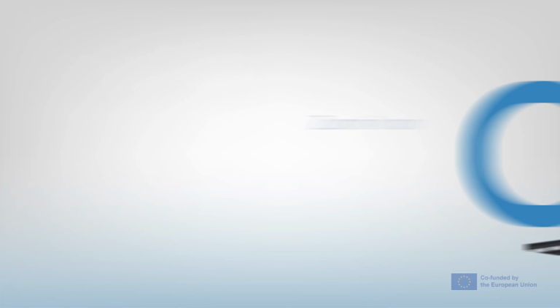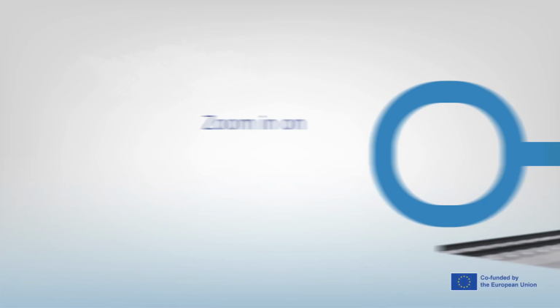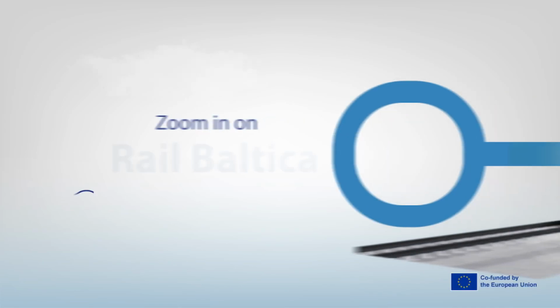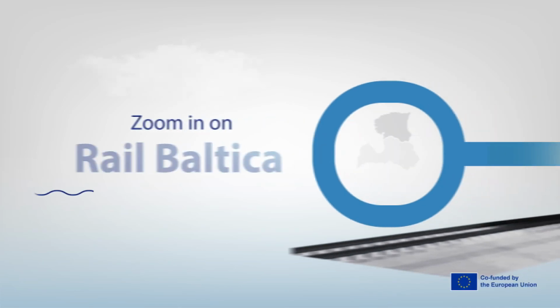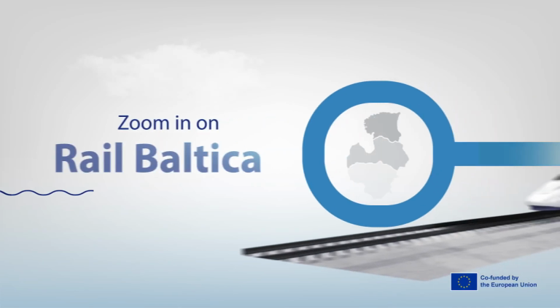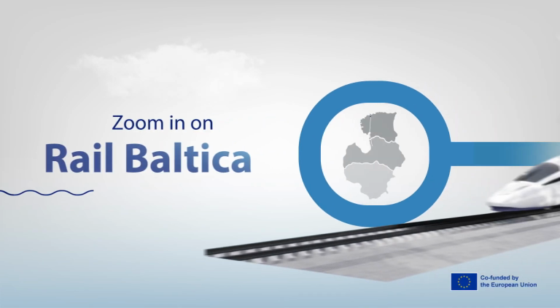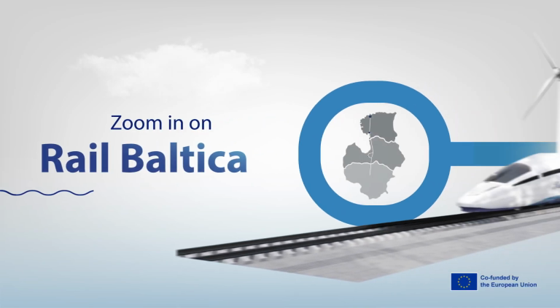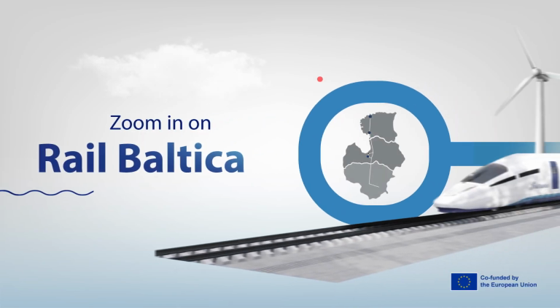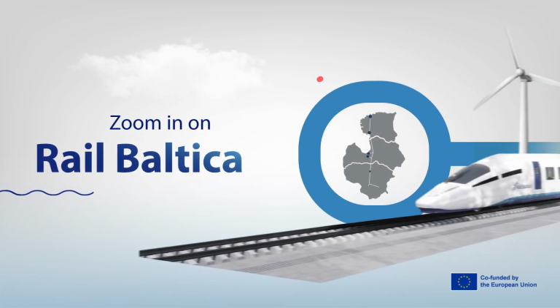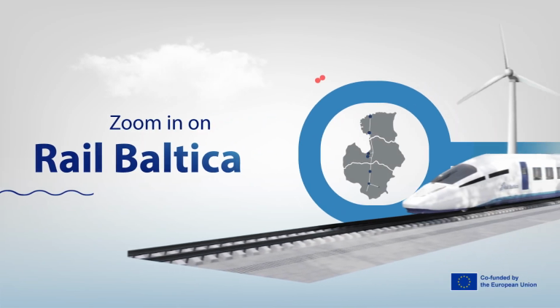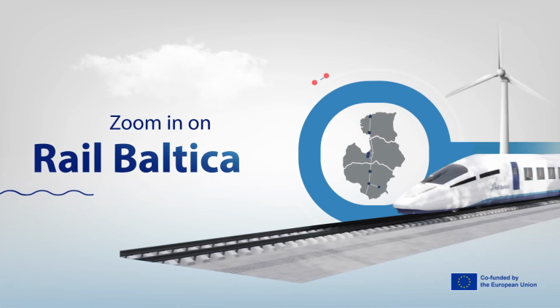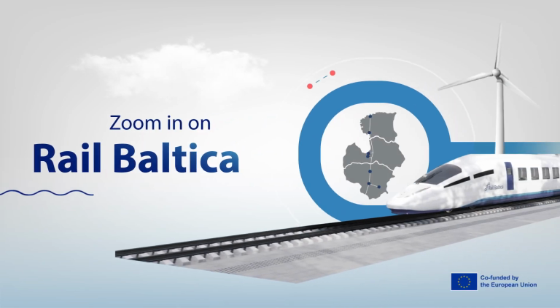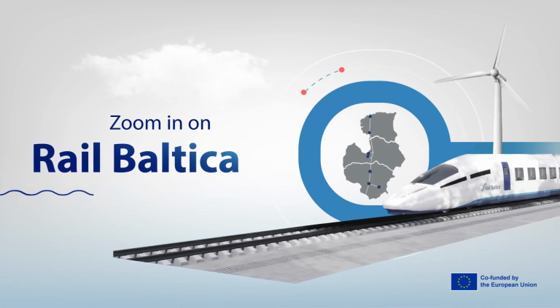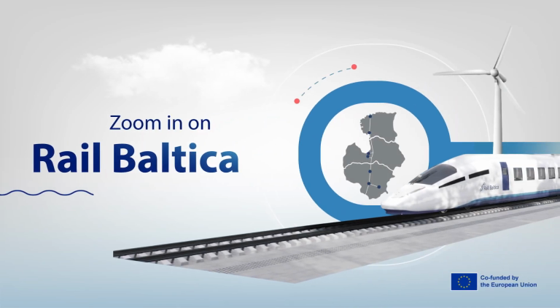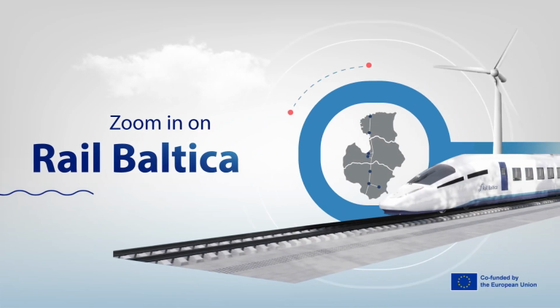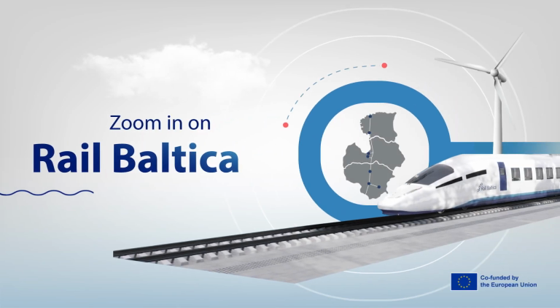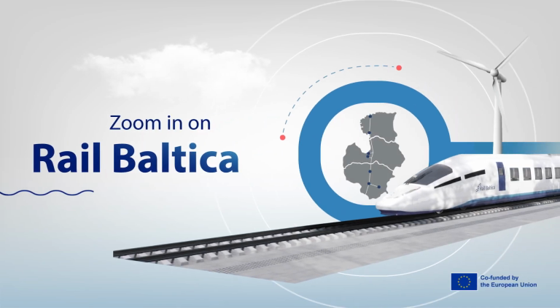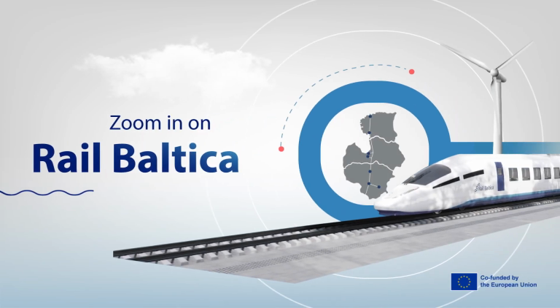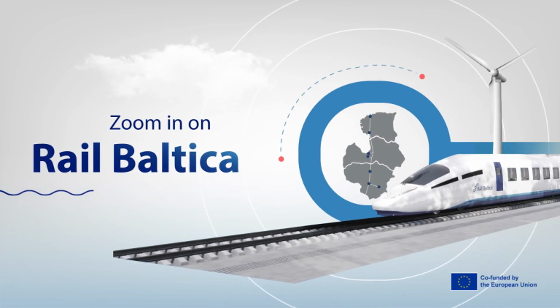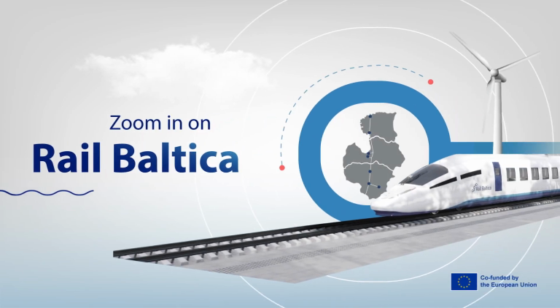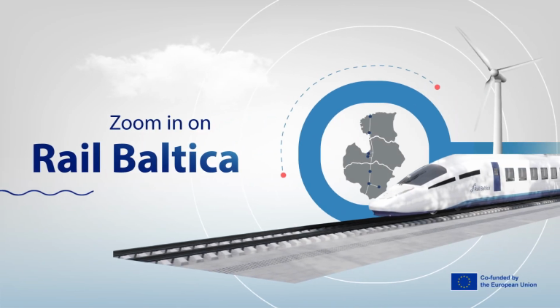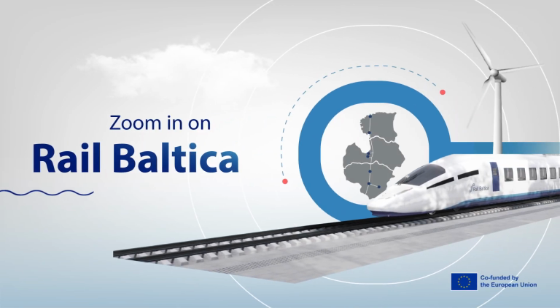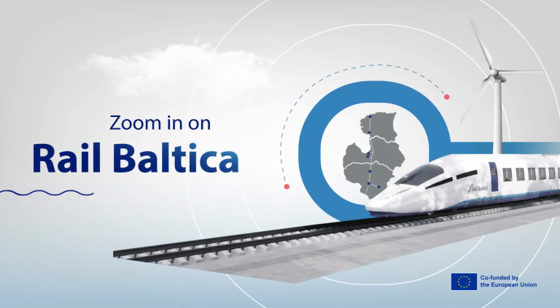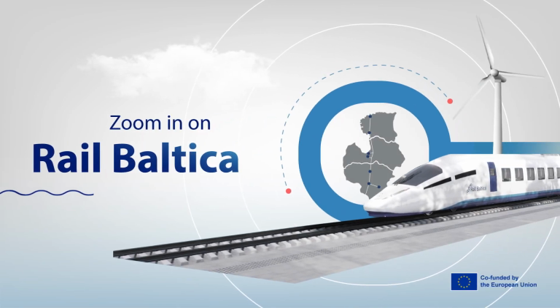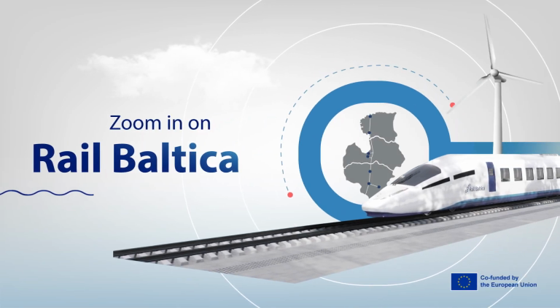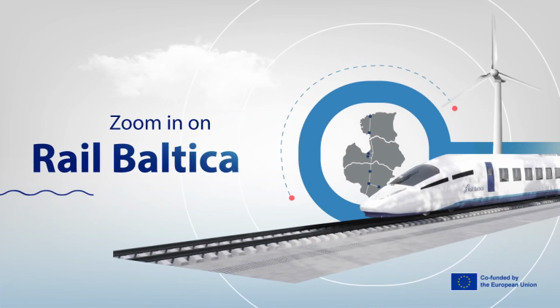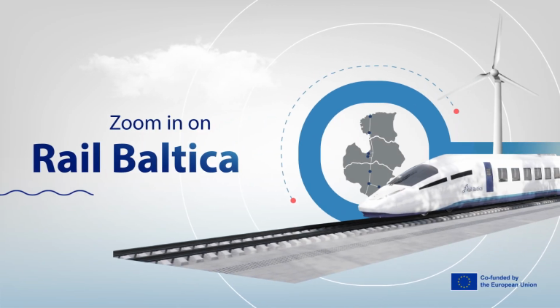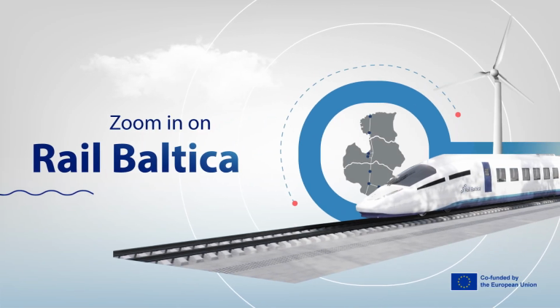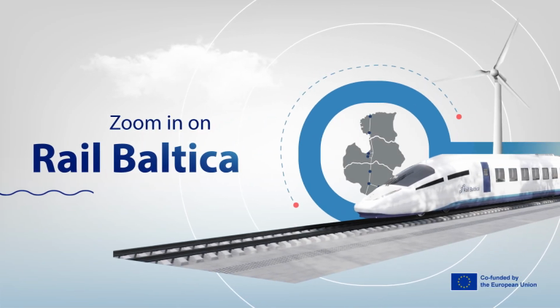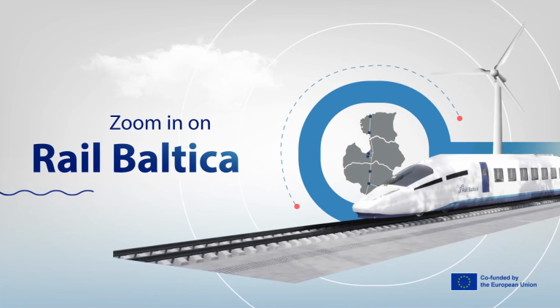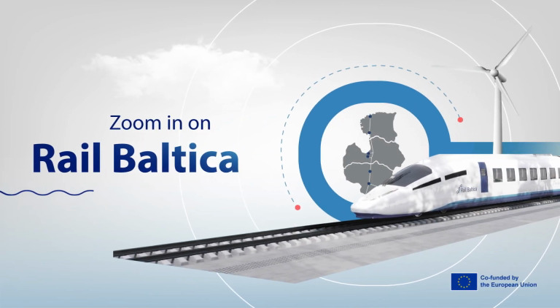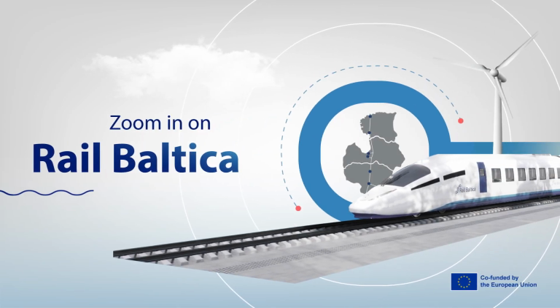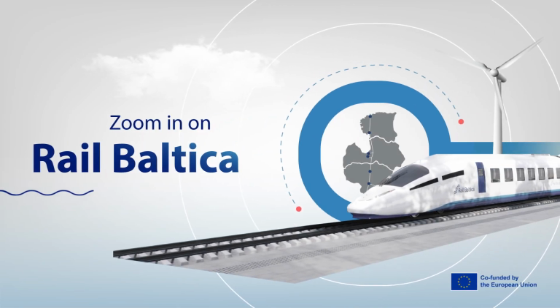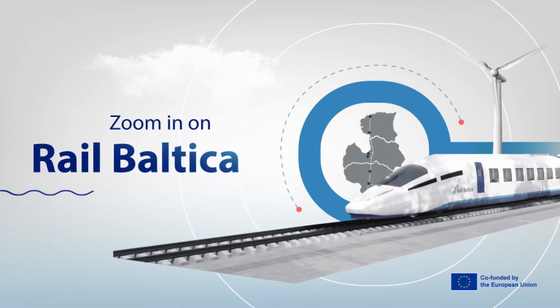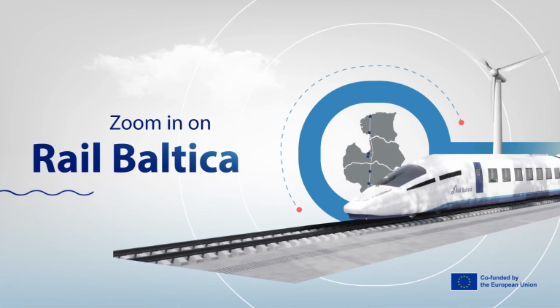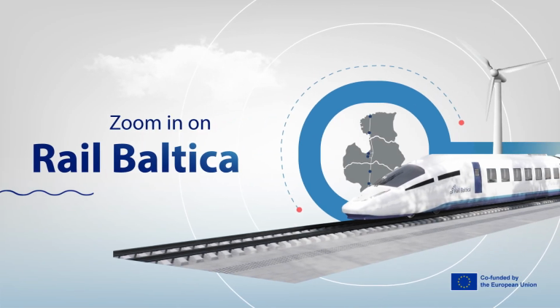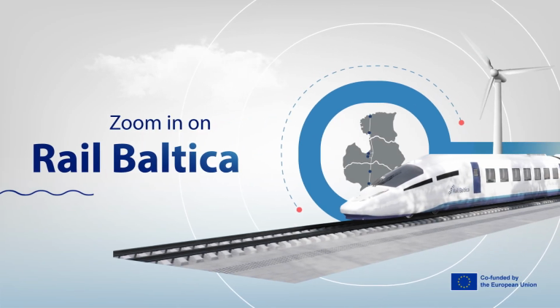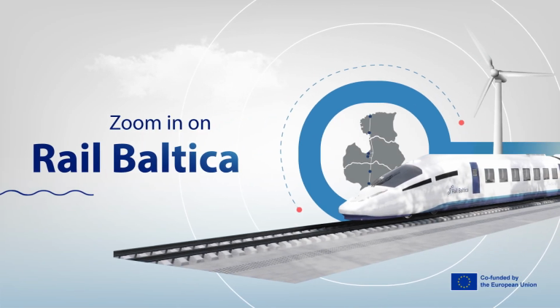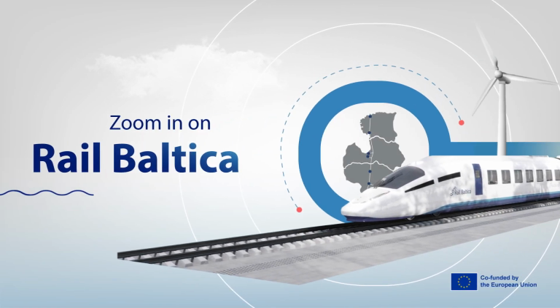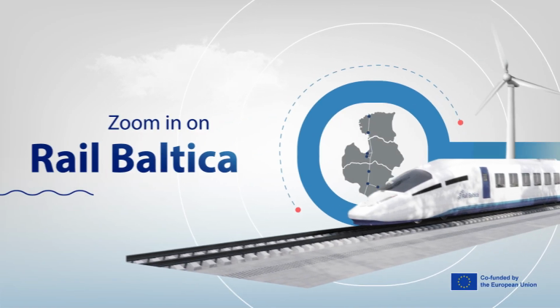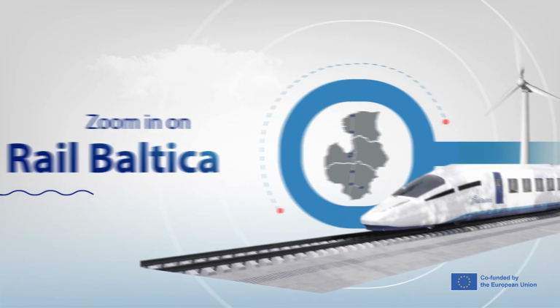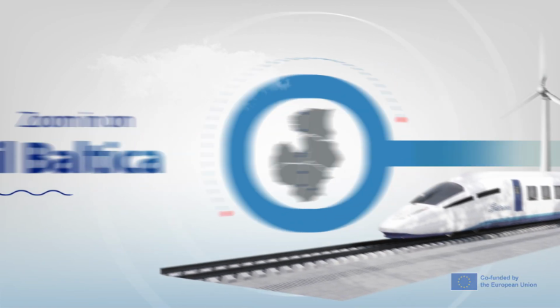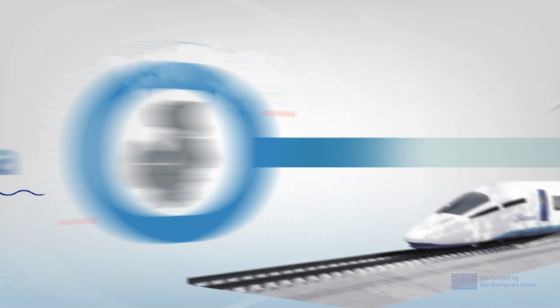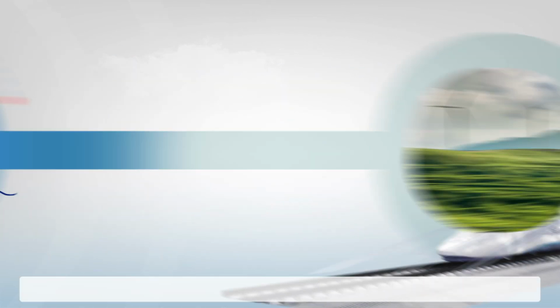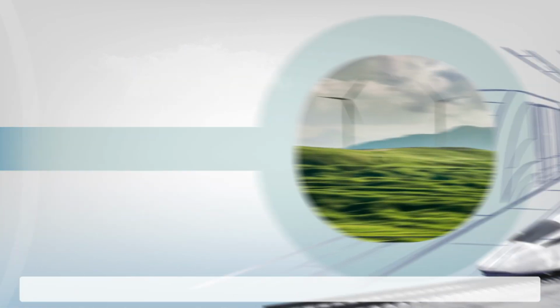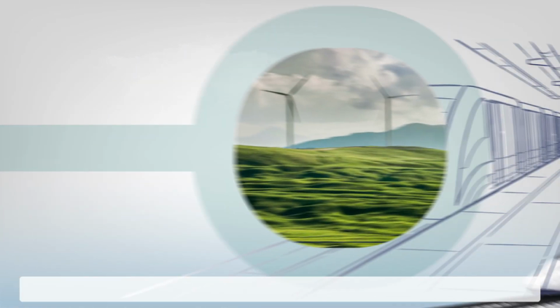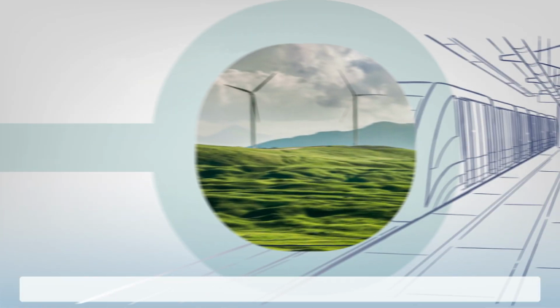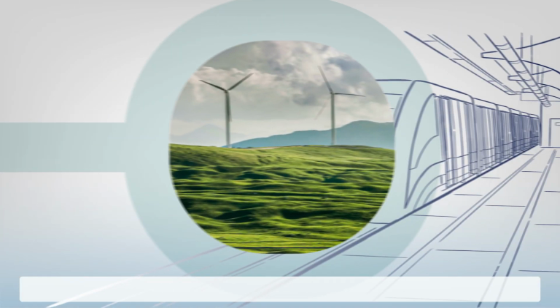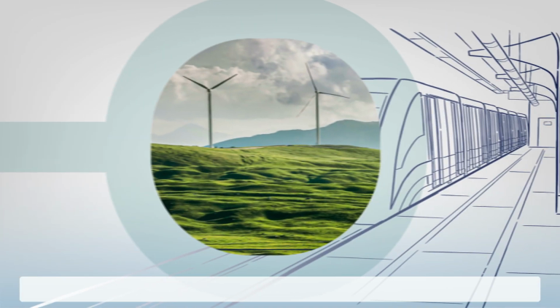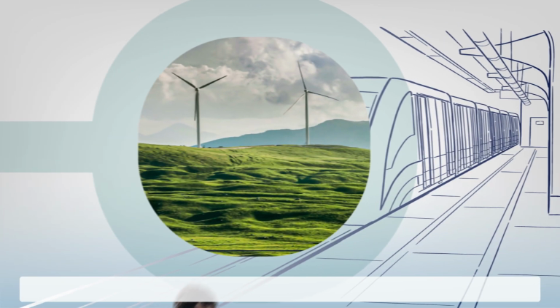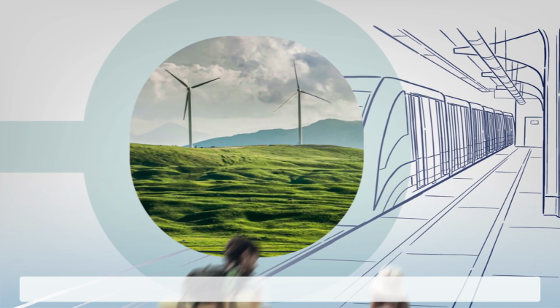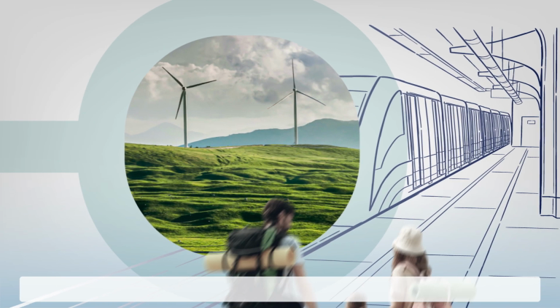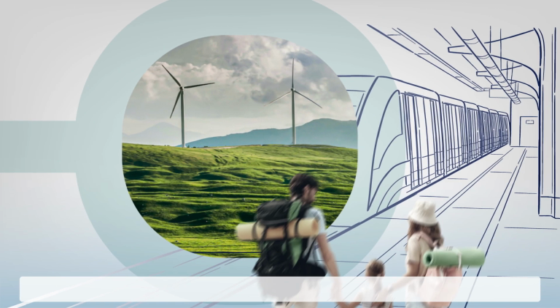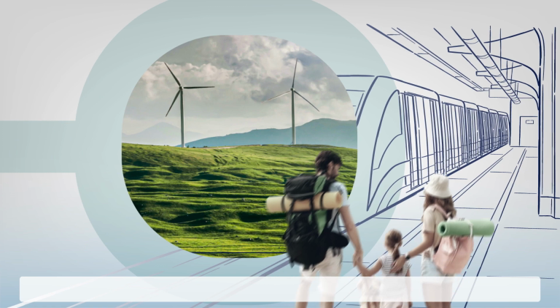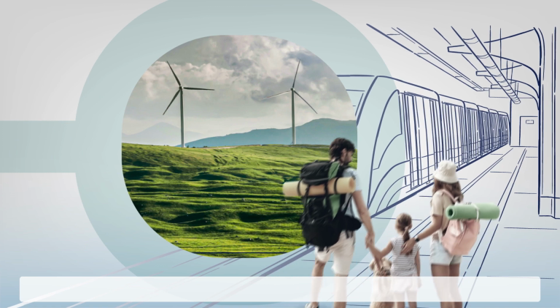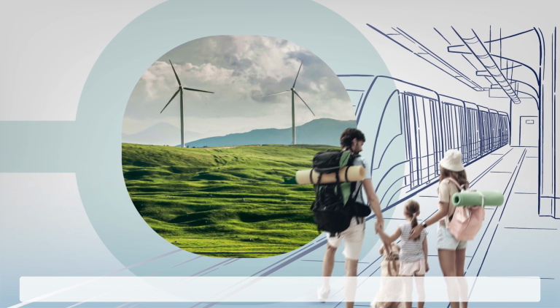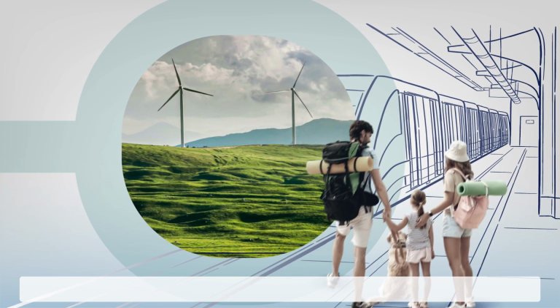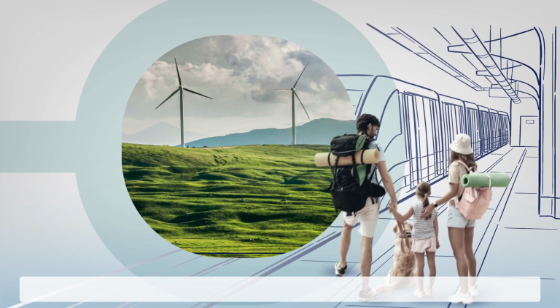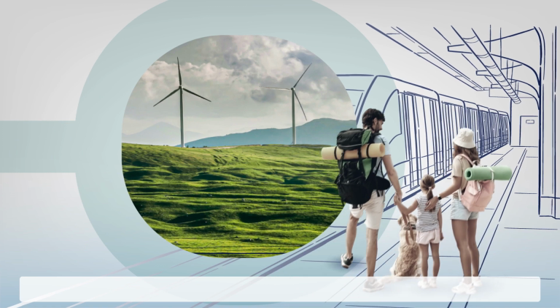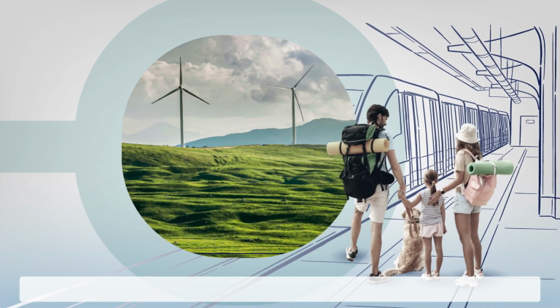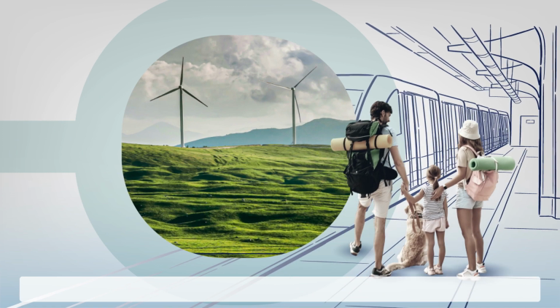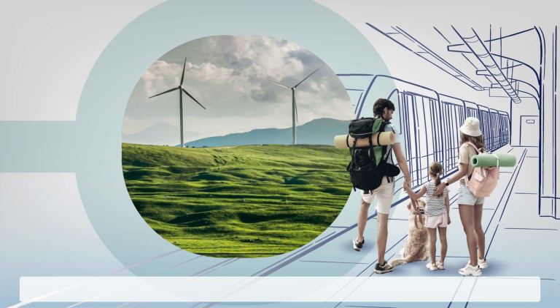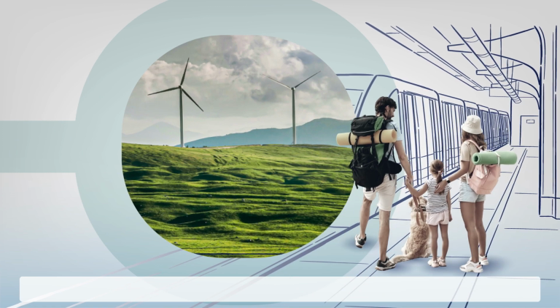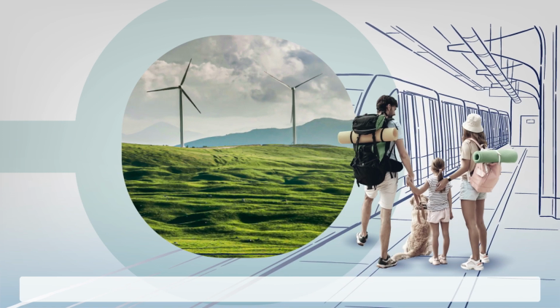Zoom in on RailBaltica. What is it like to build a brand new railway from an environmental perspective?